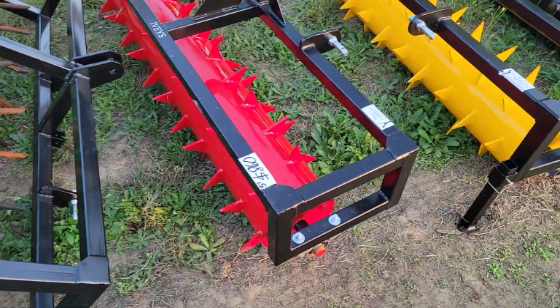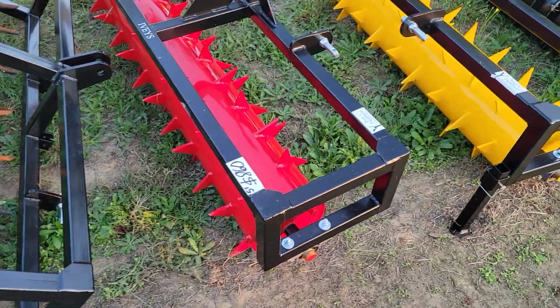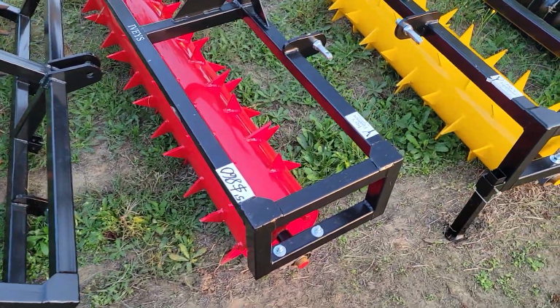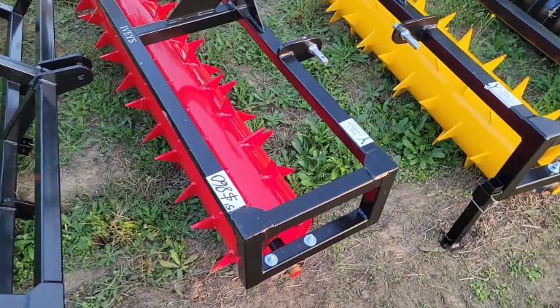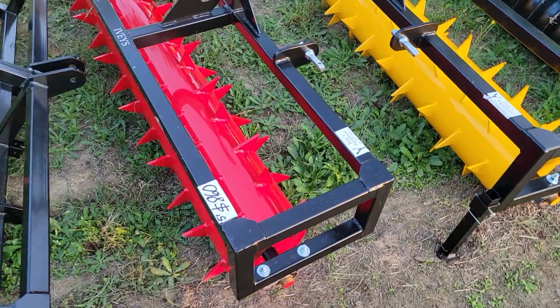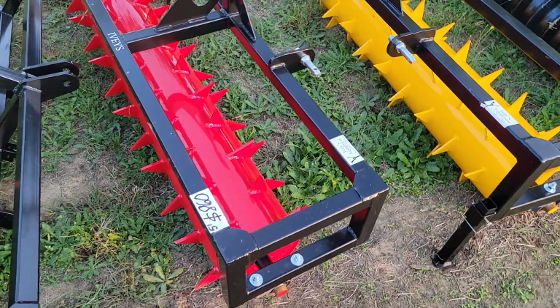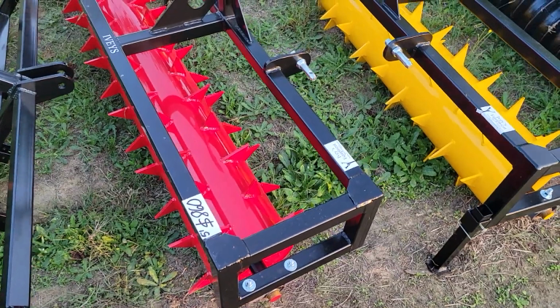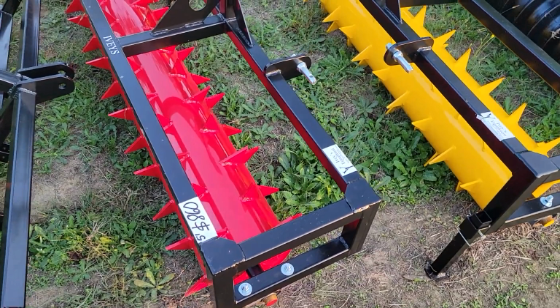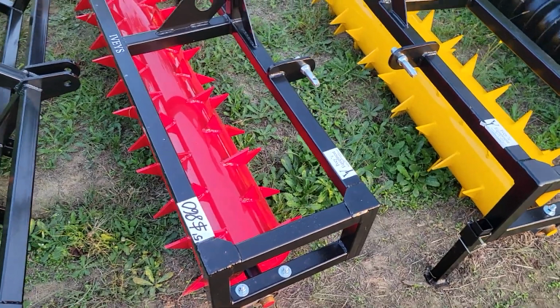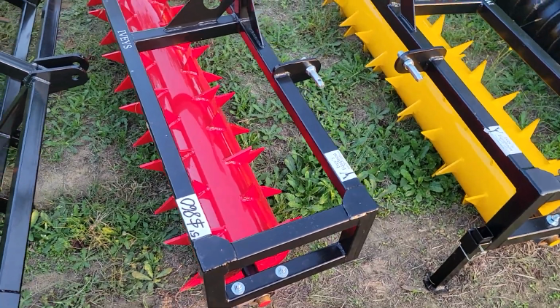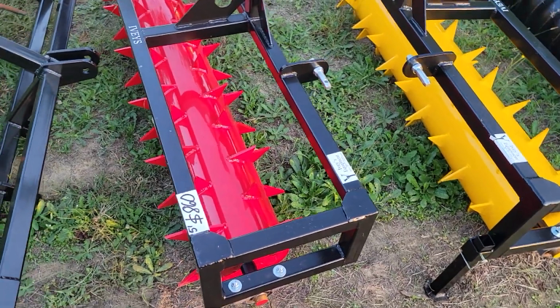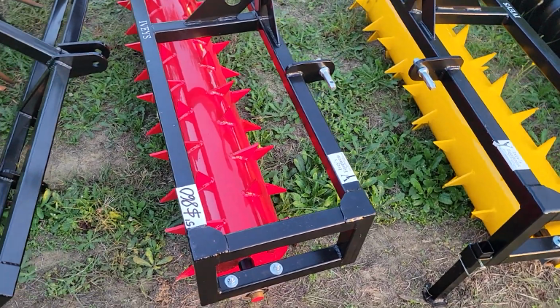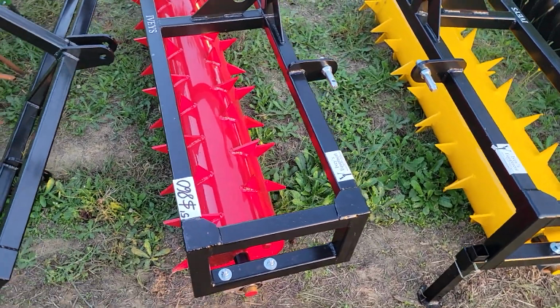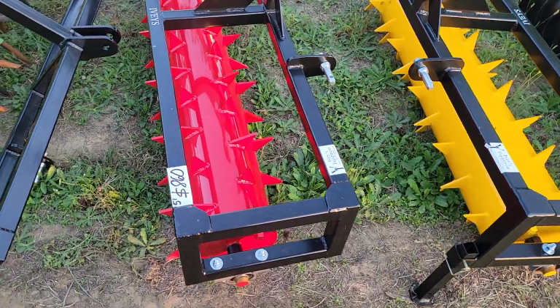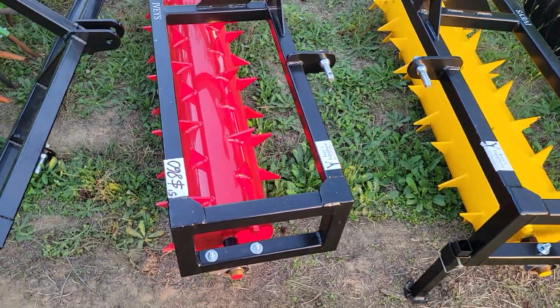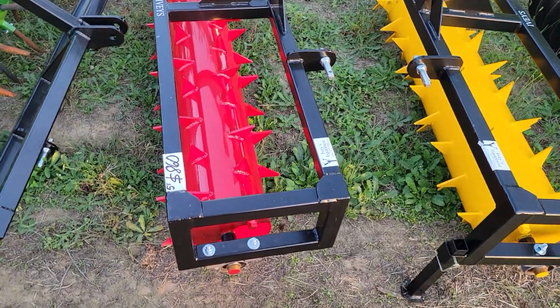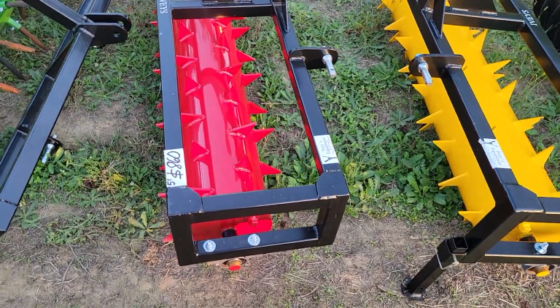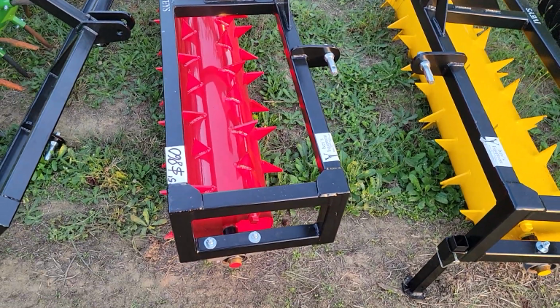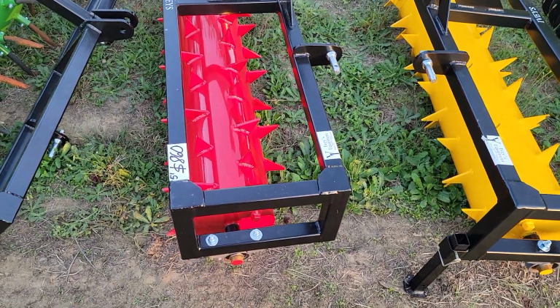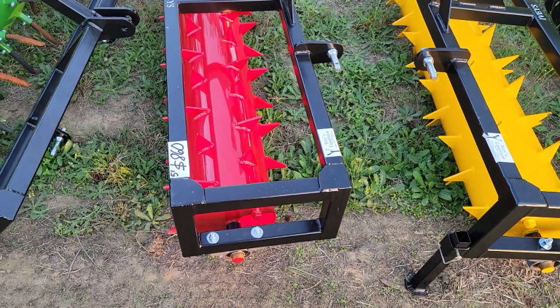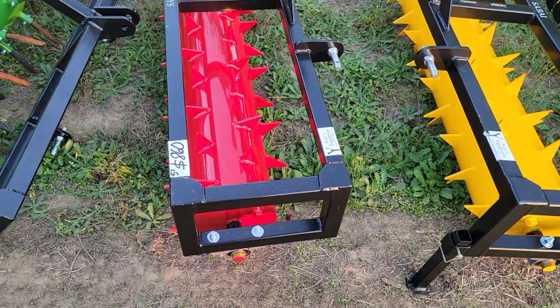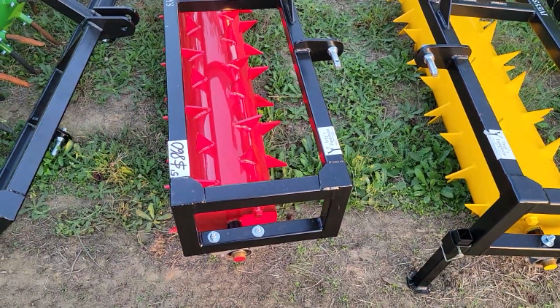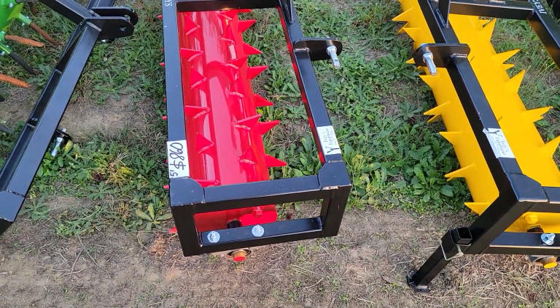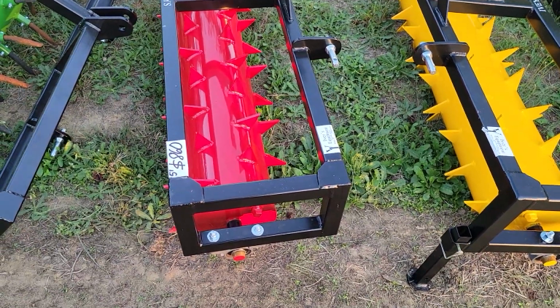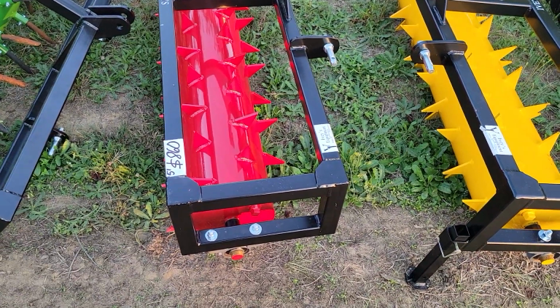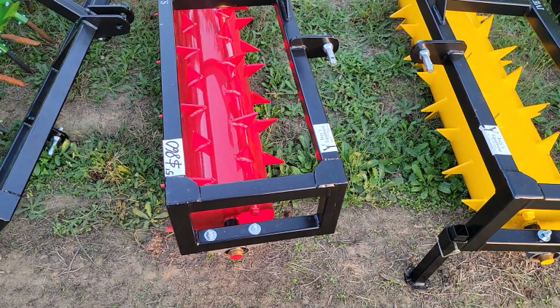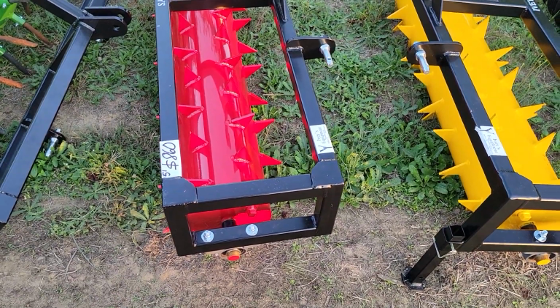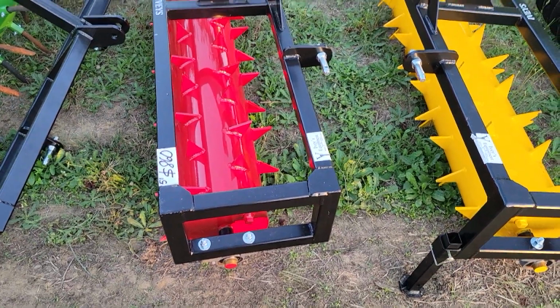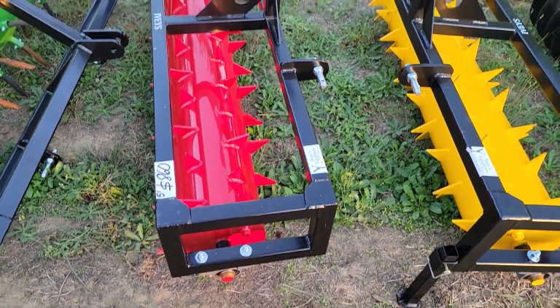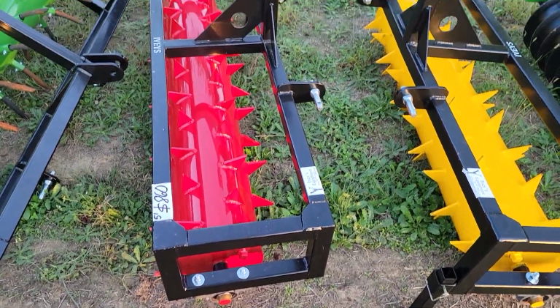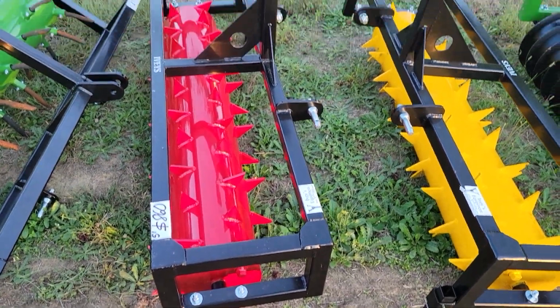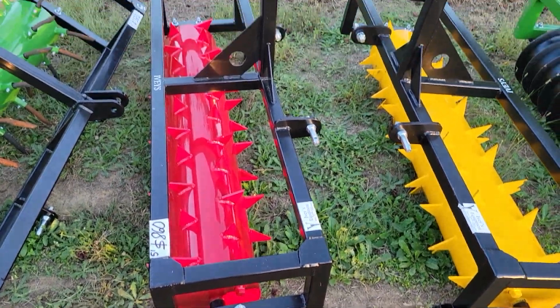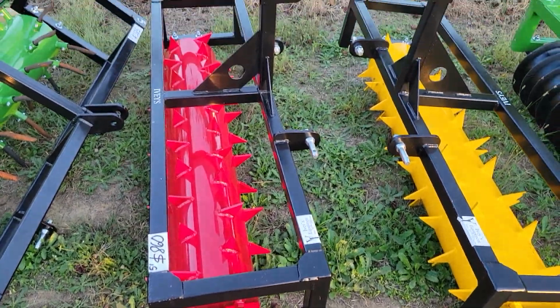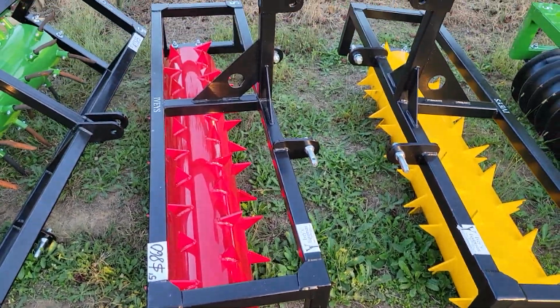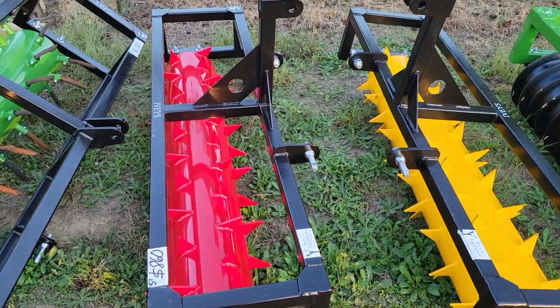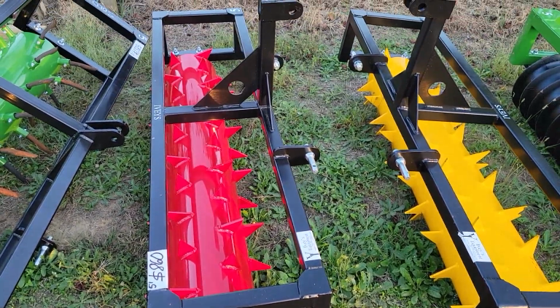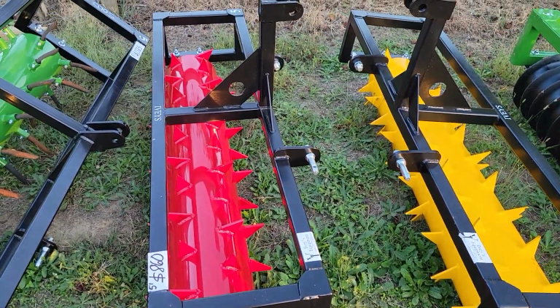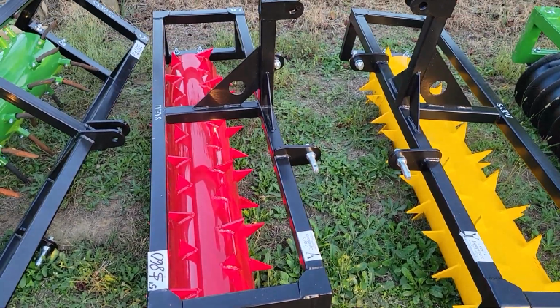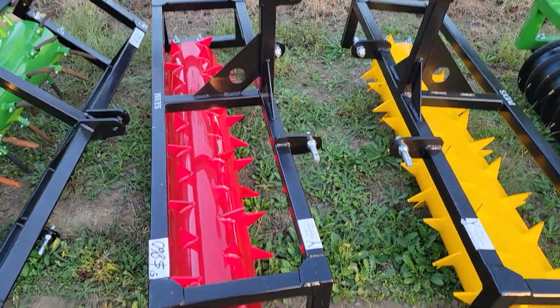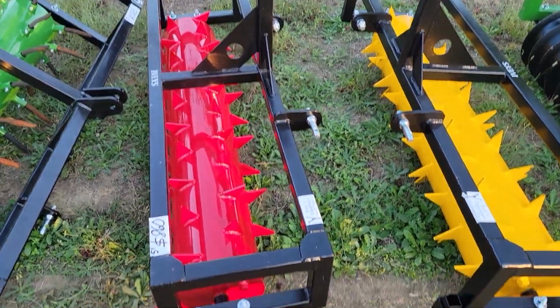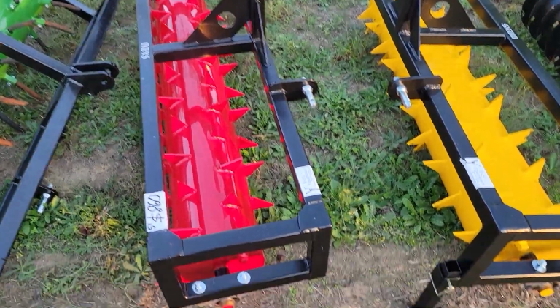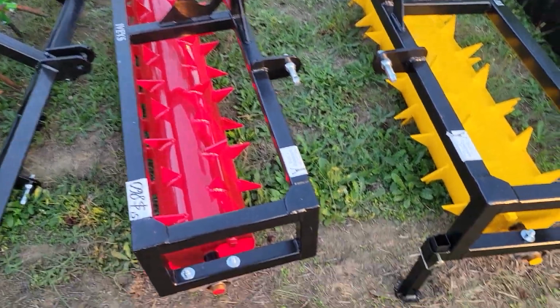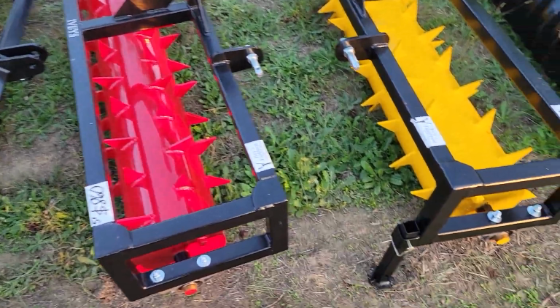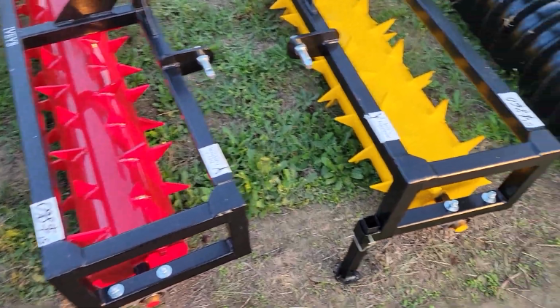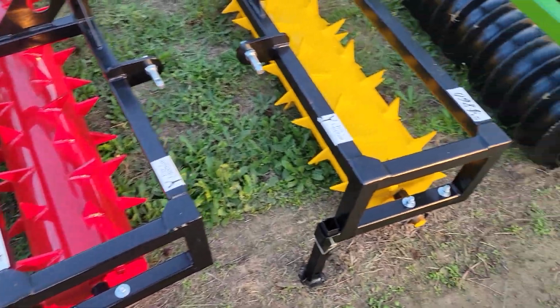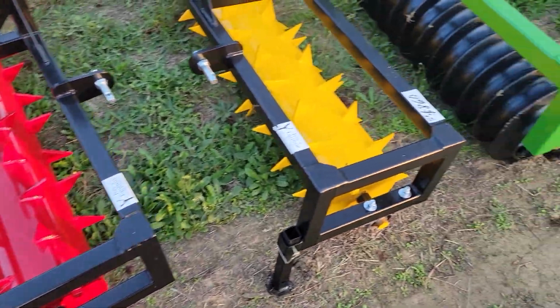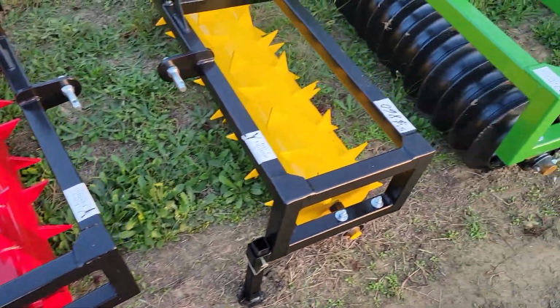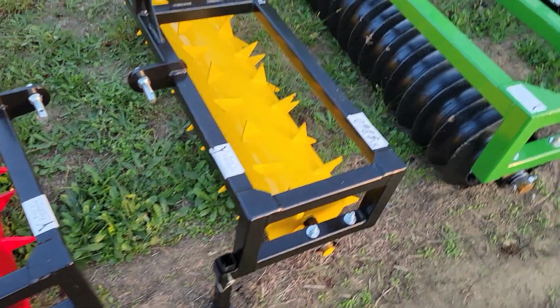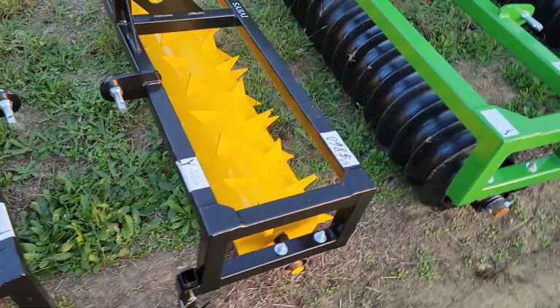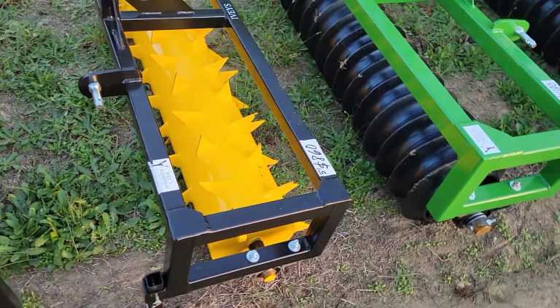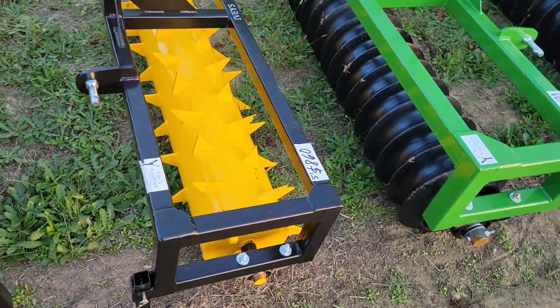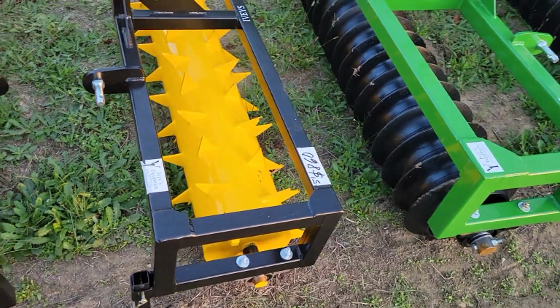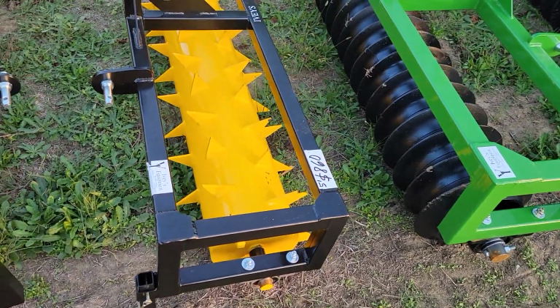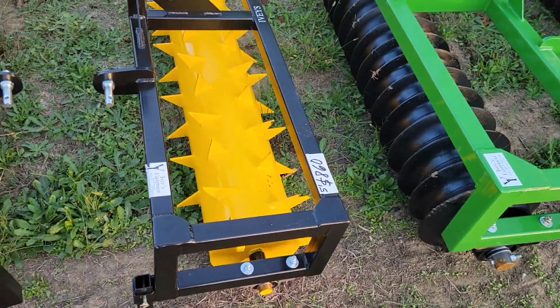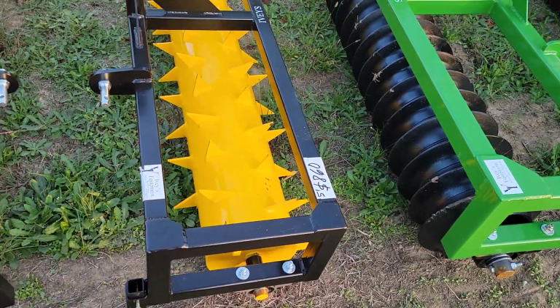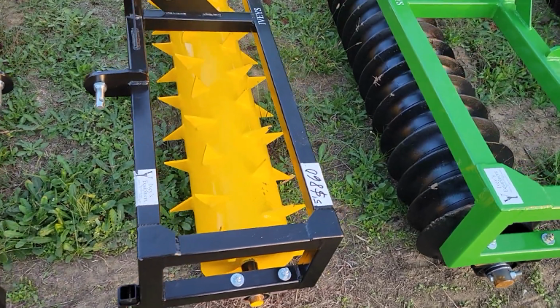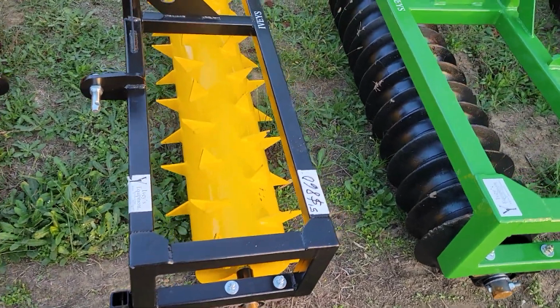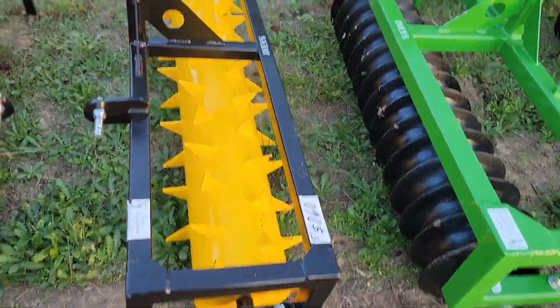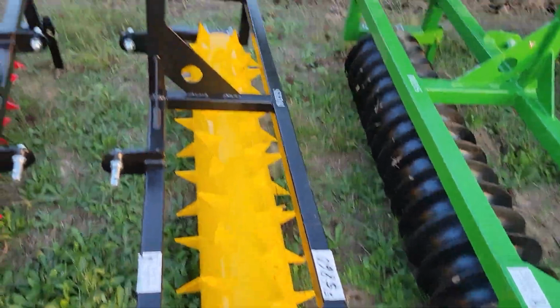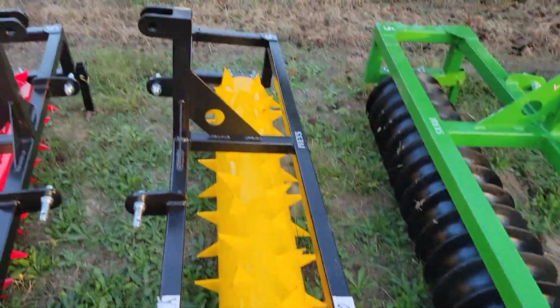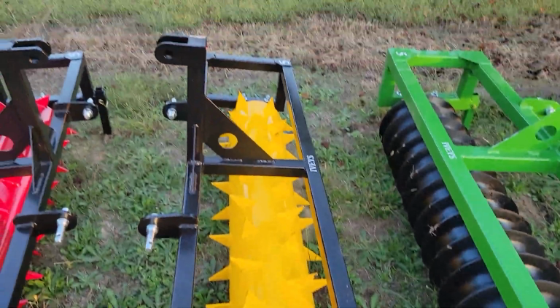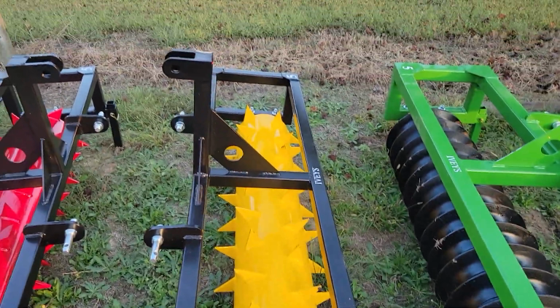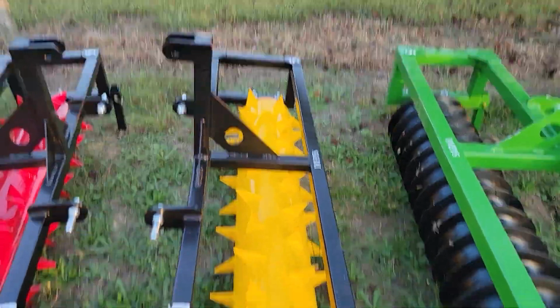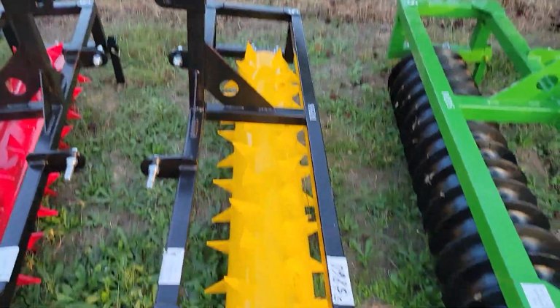Five foot aerator, brand new, $860. Another five foot aerator, $860.